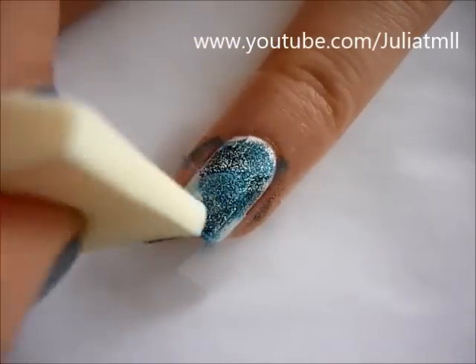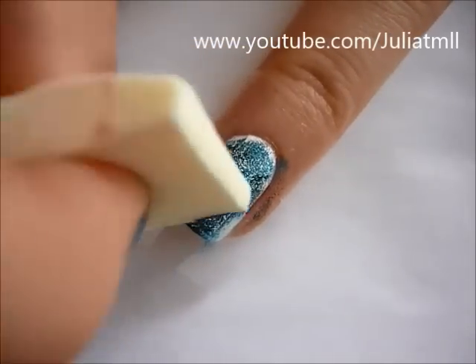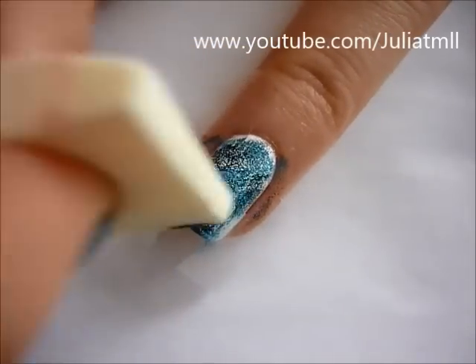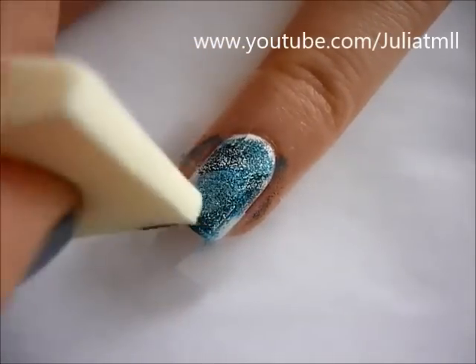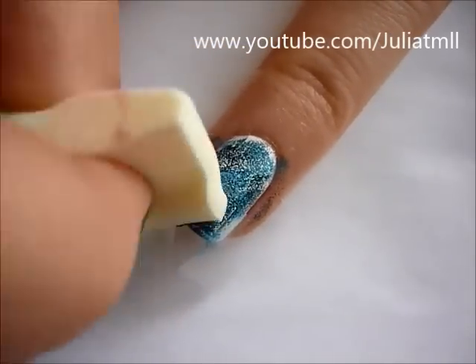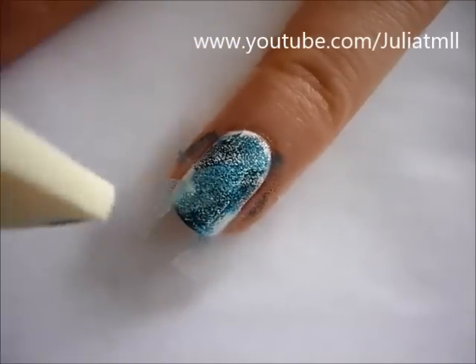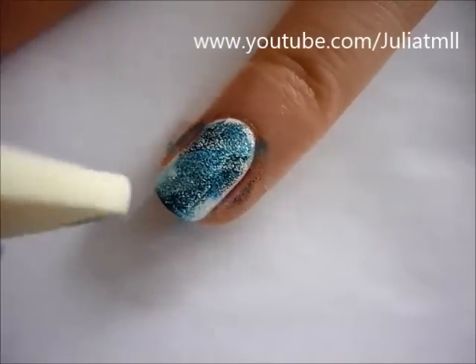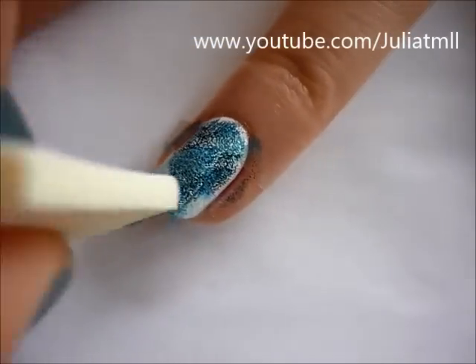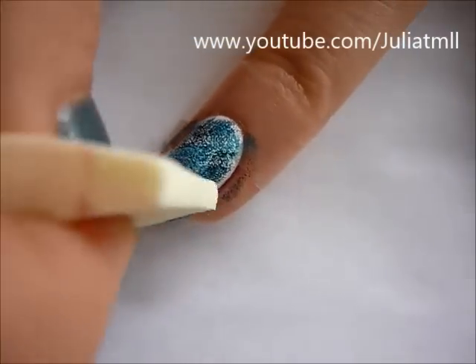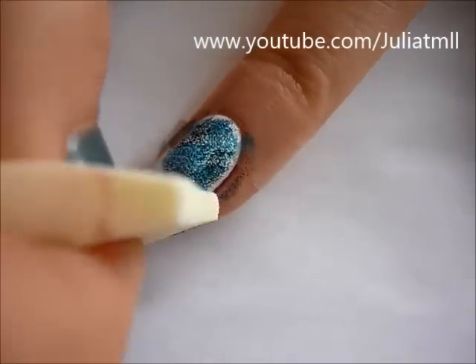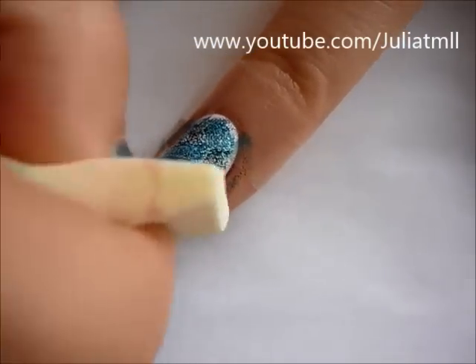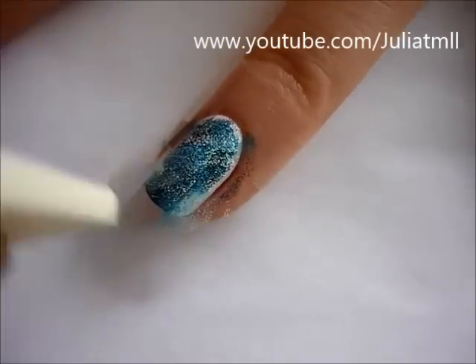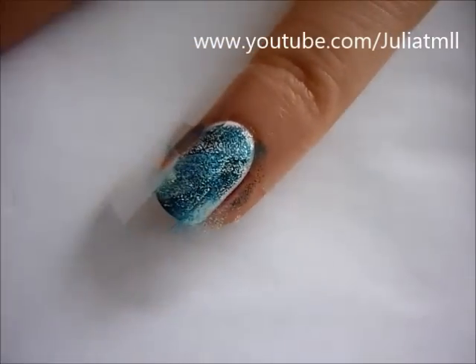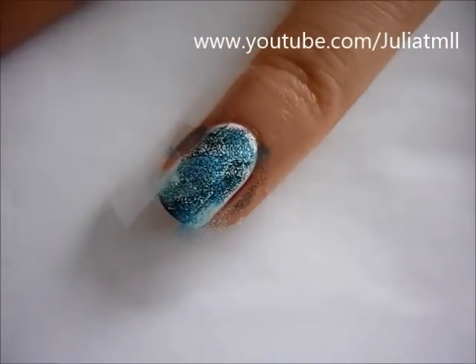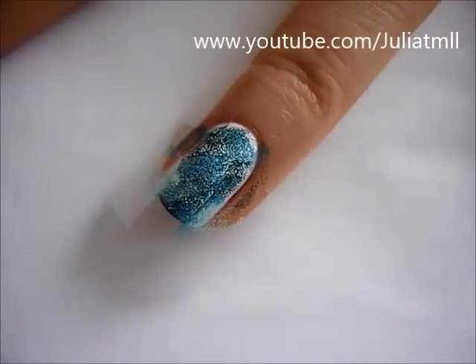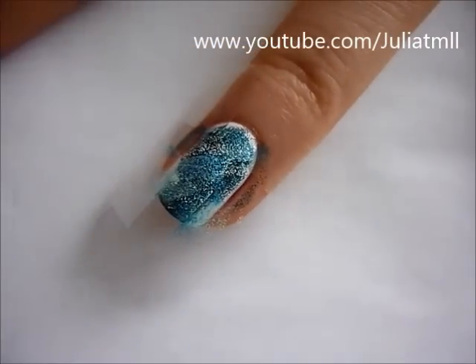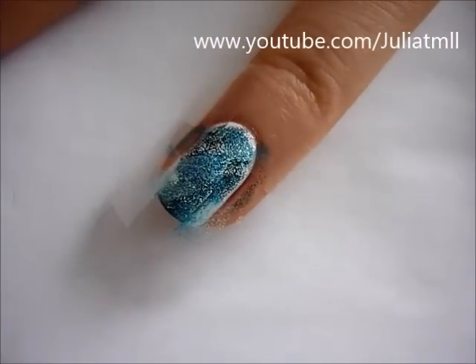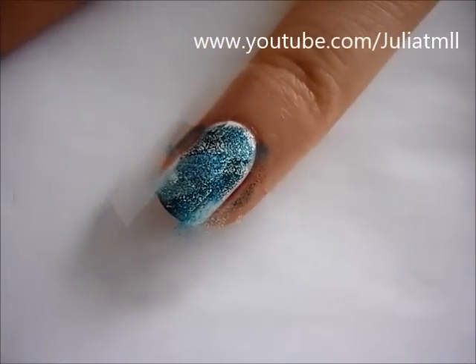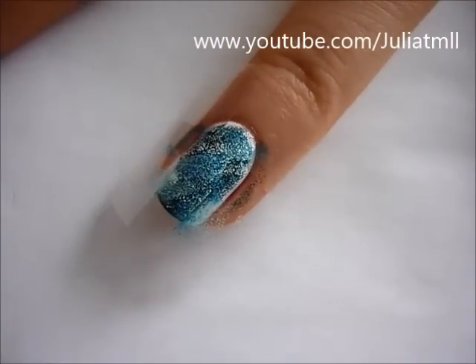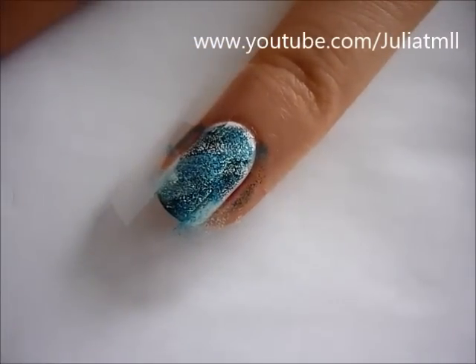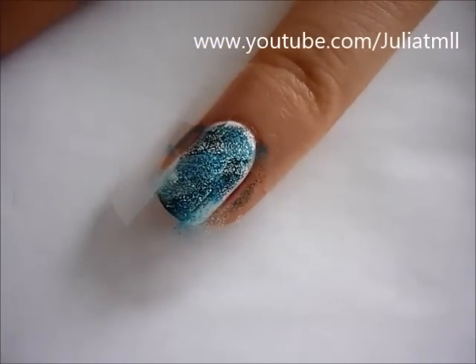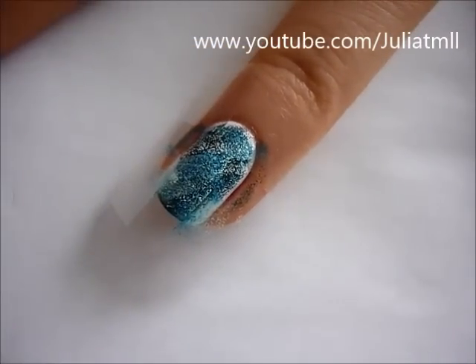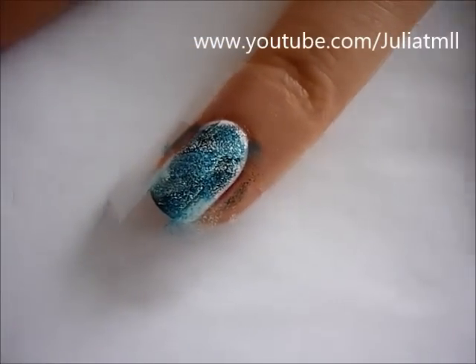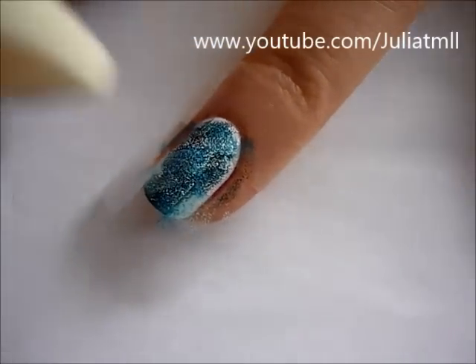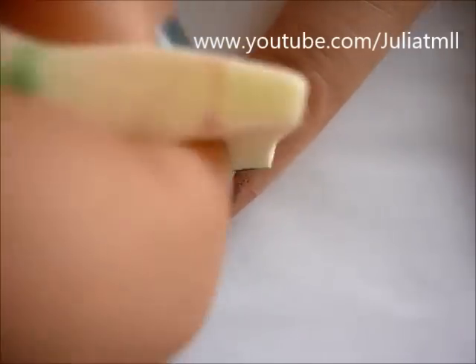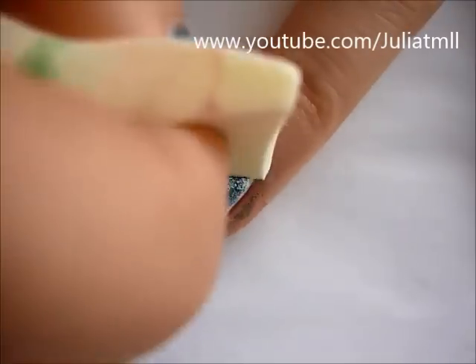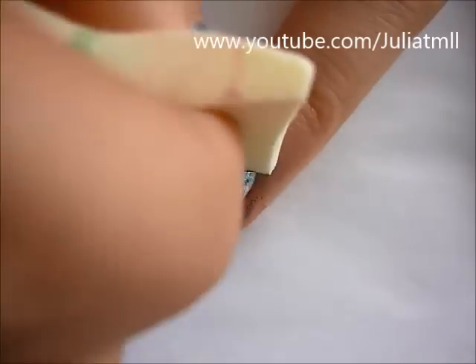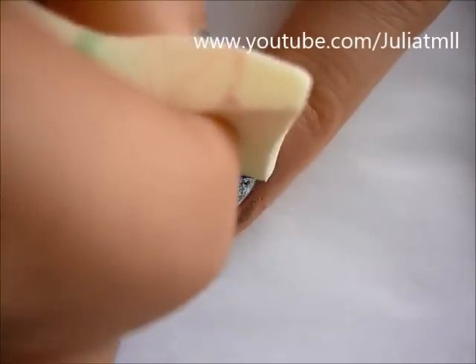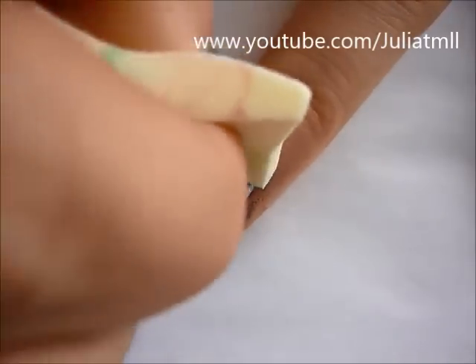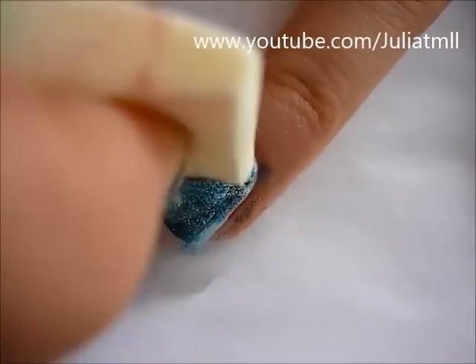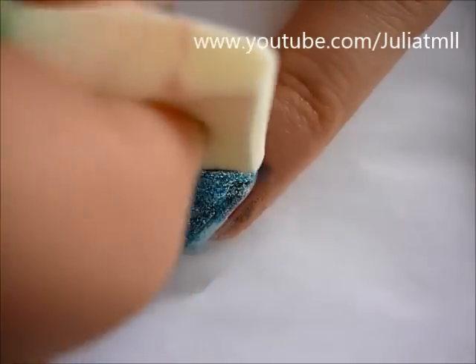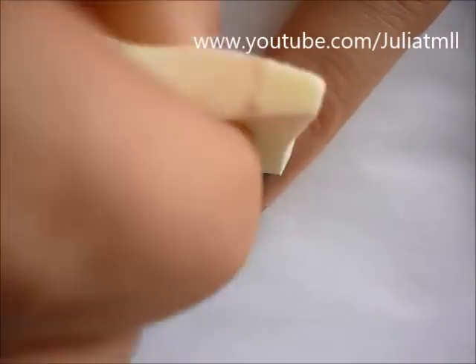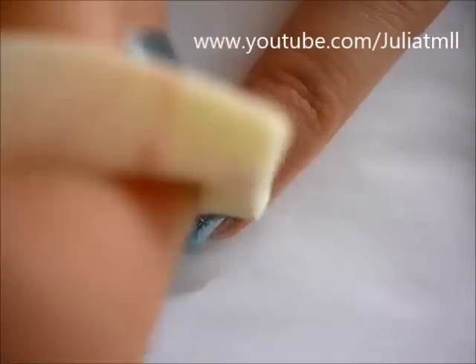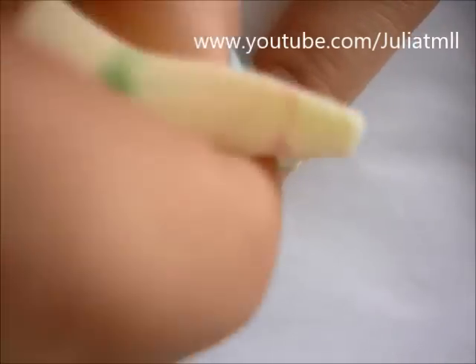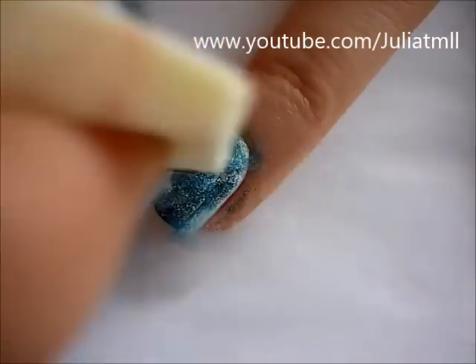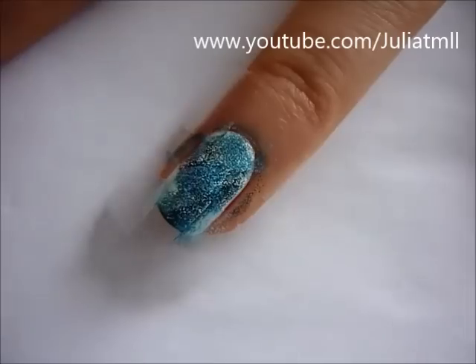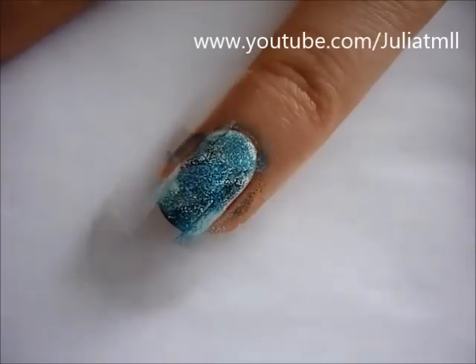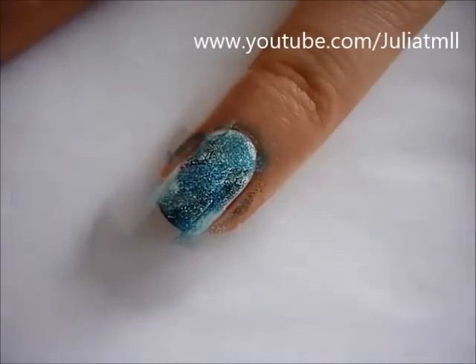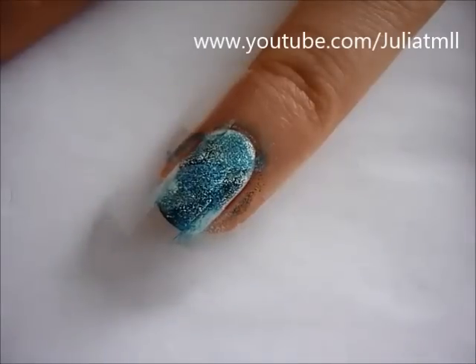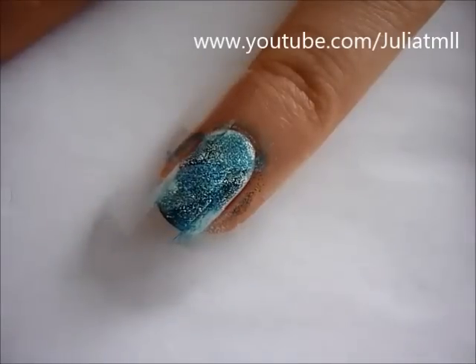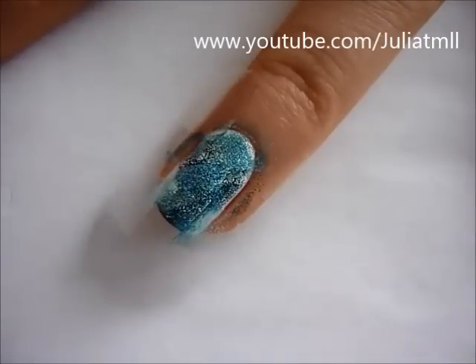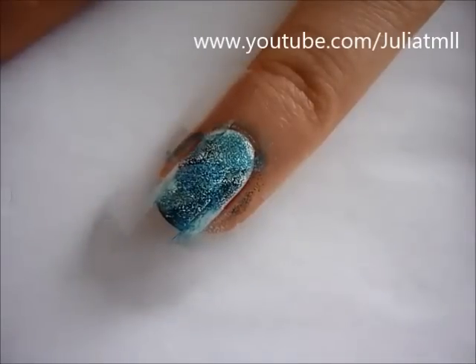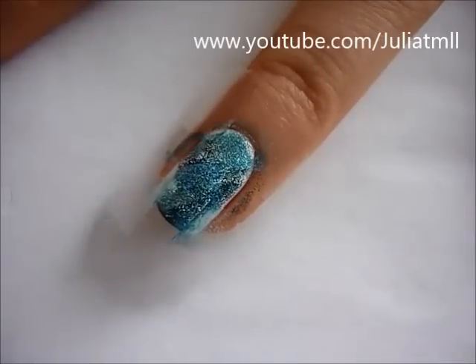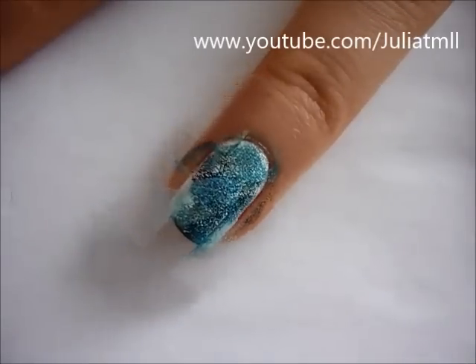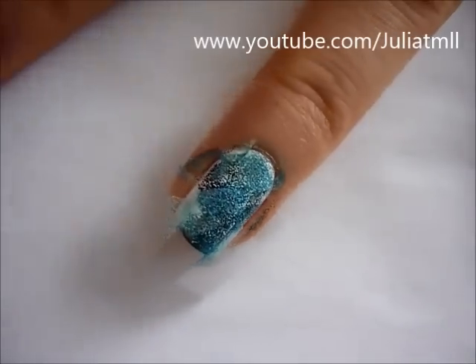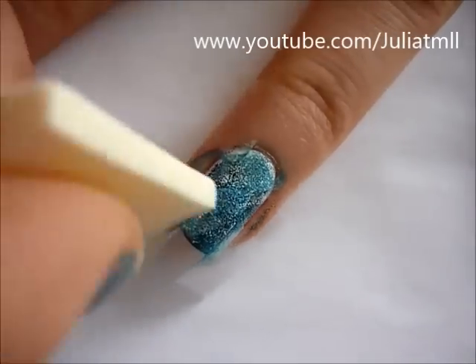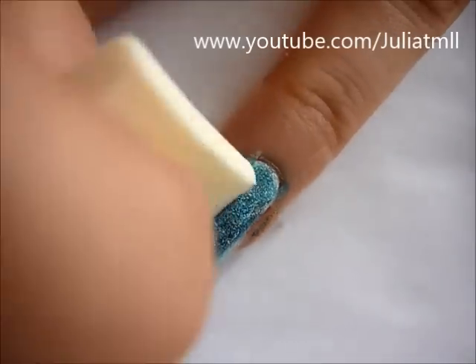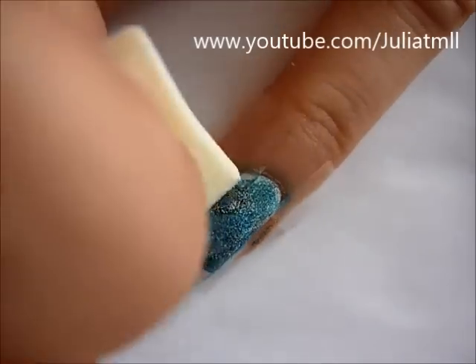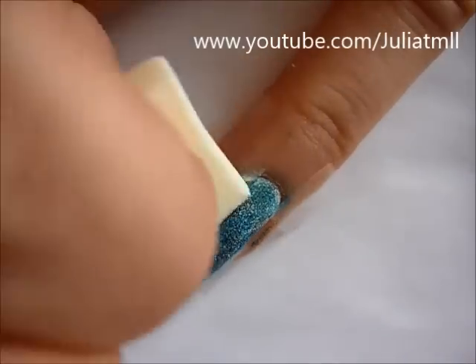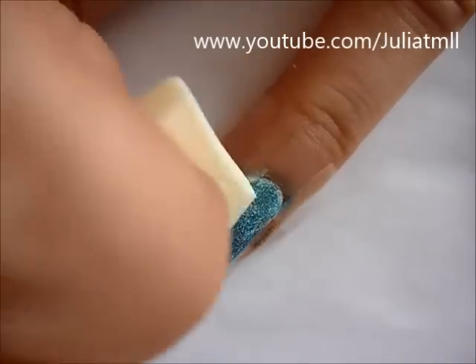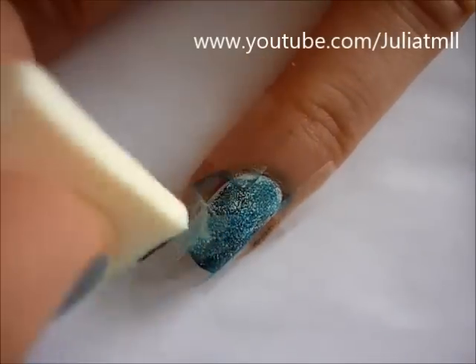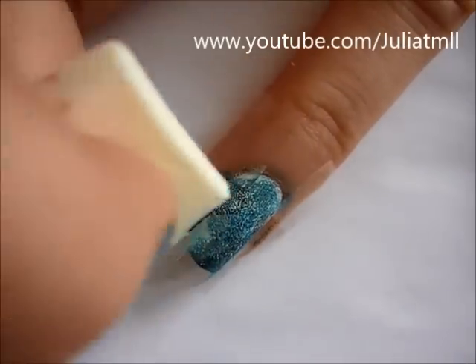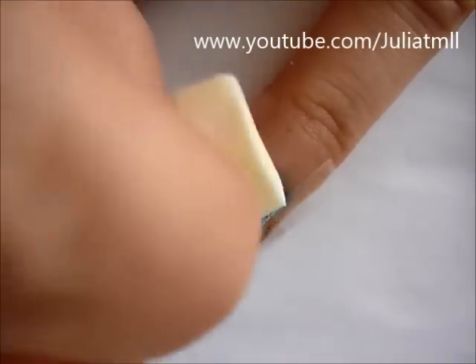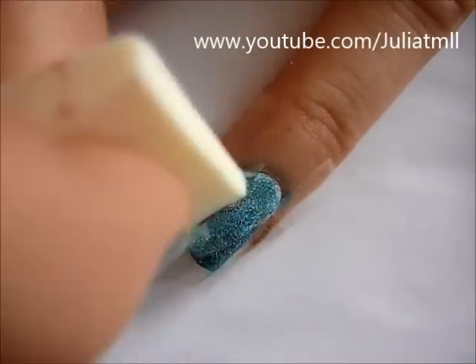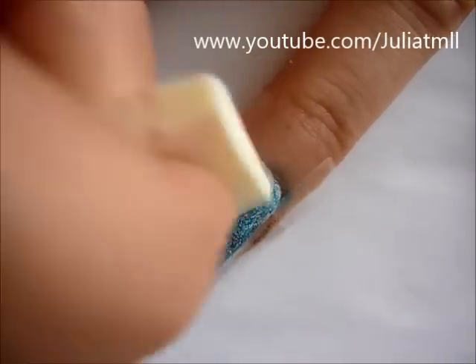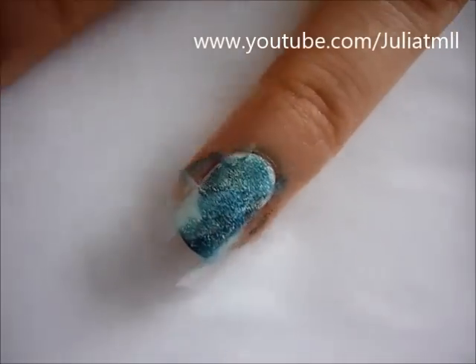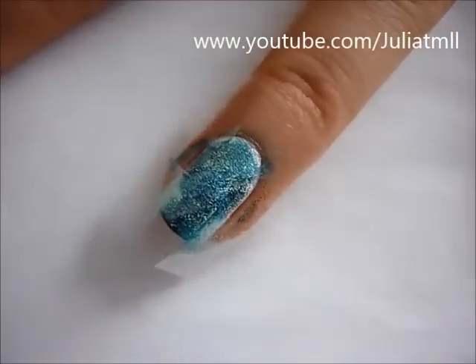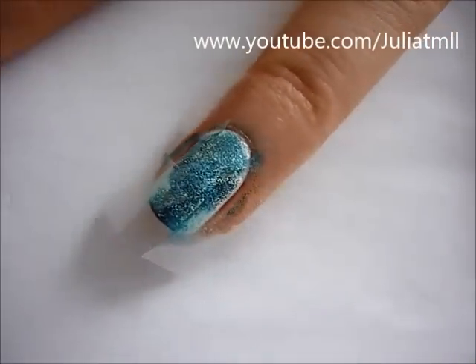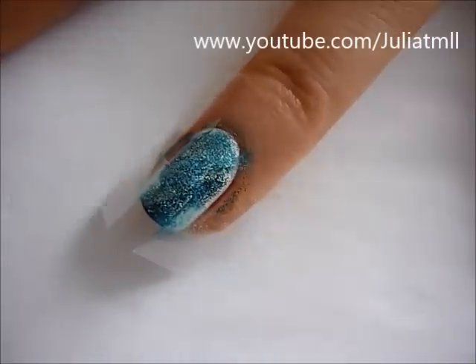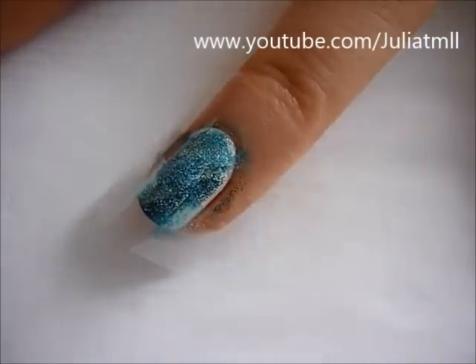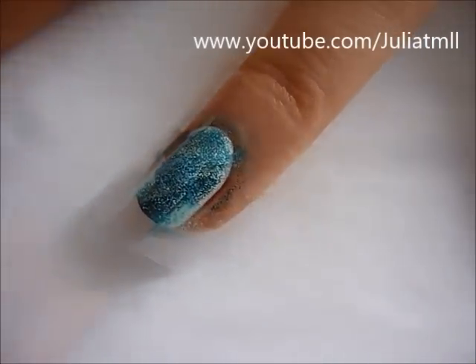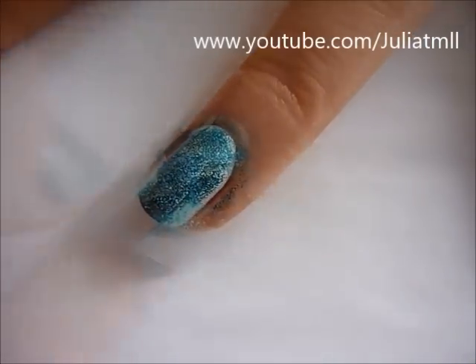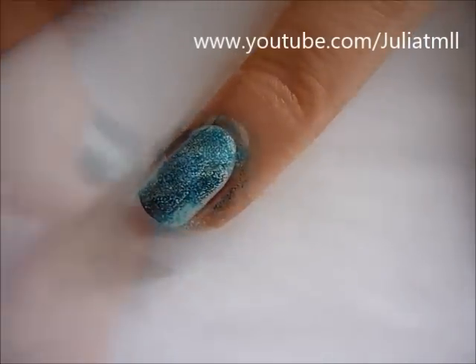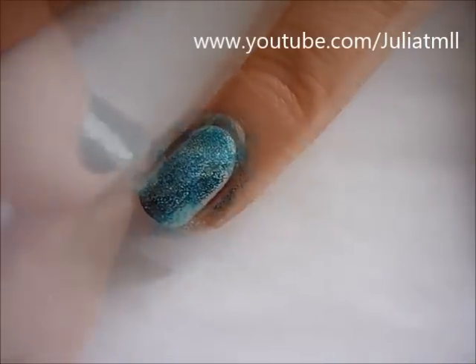Once you're happy with your layers, just peel off the four pieces of tape.